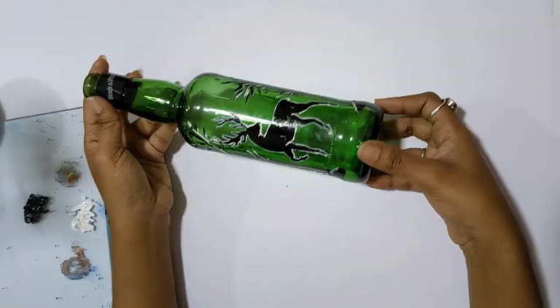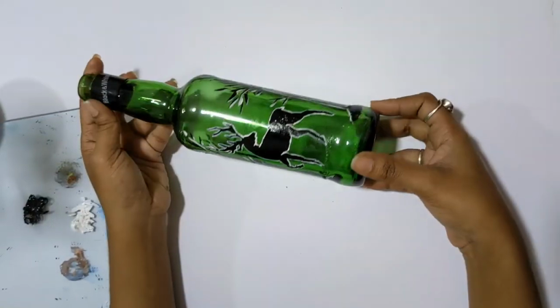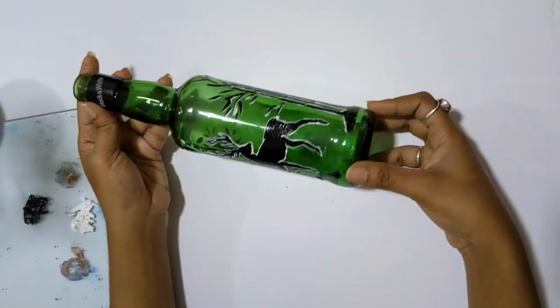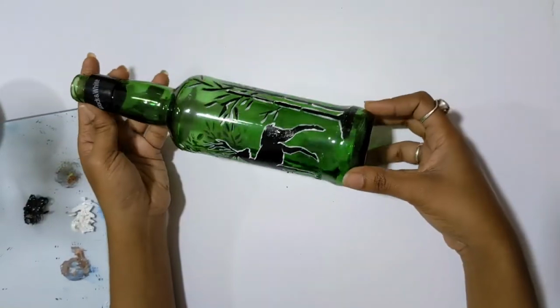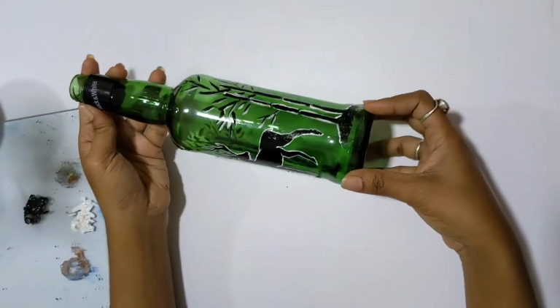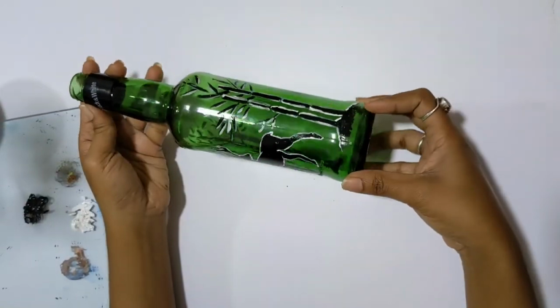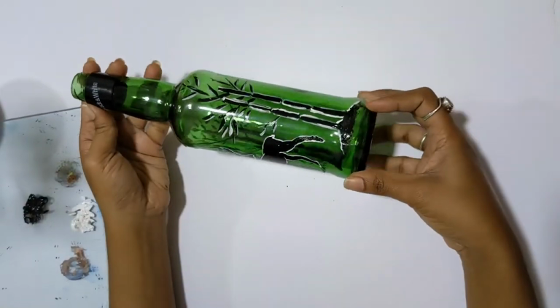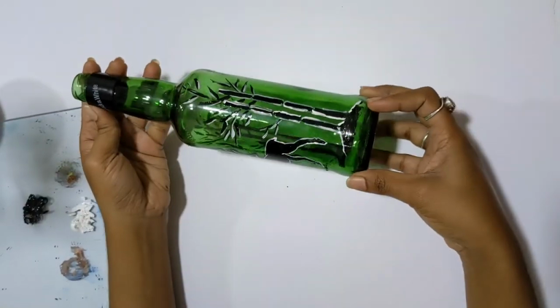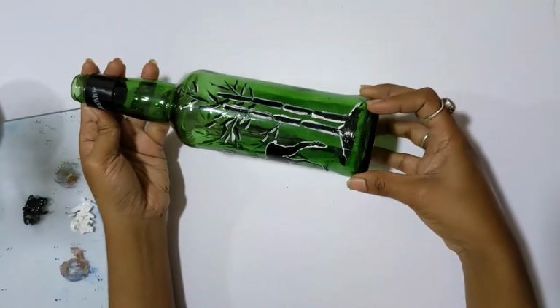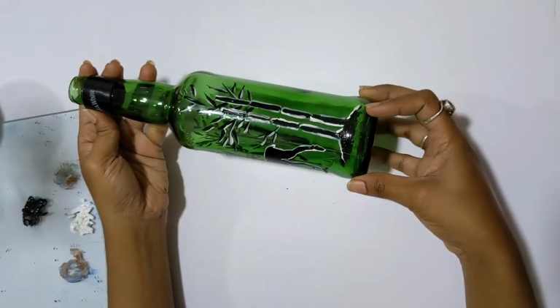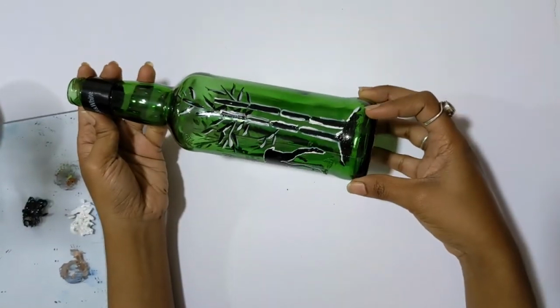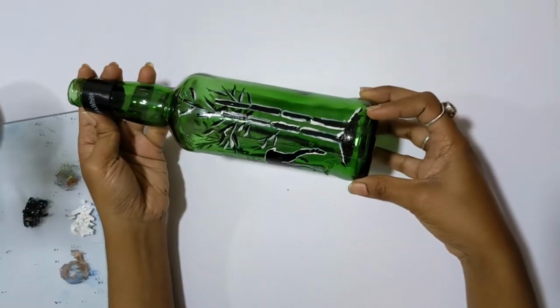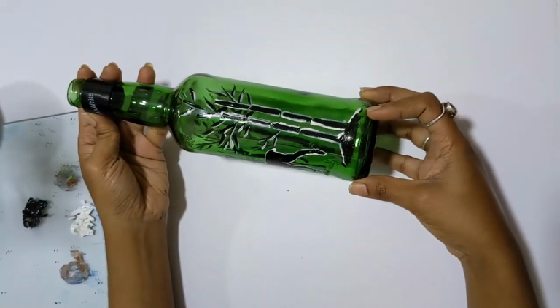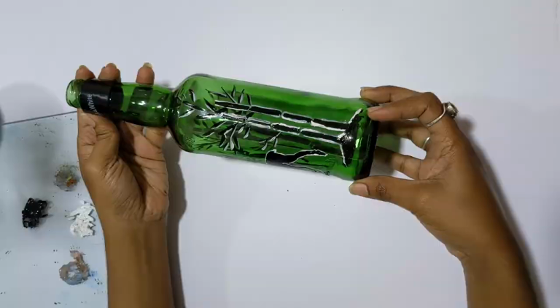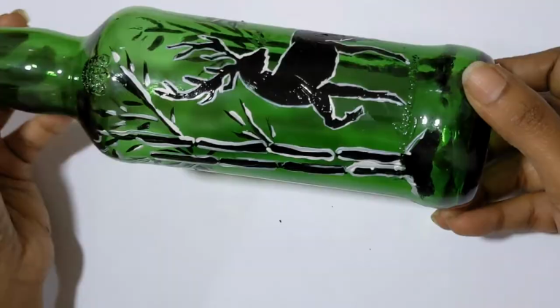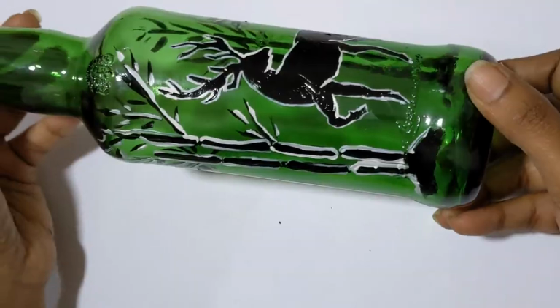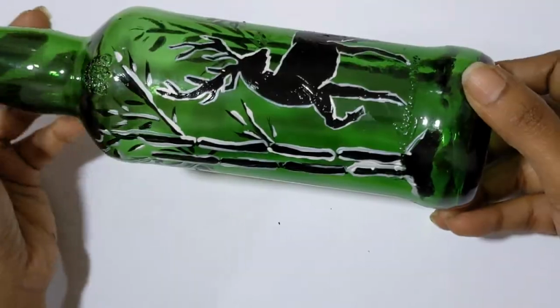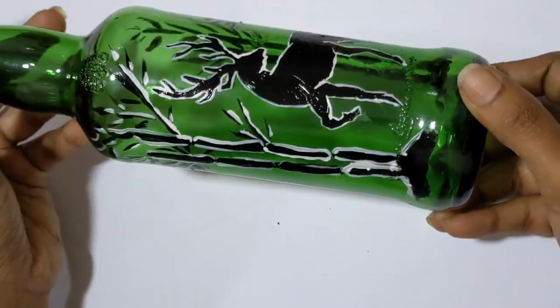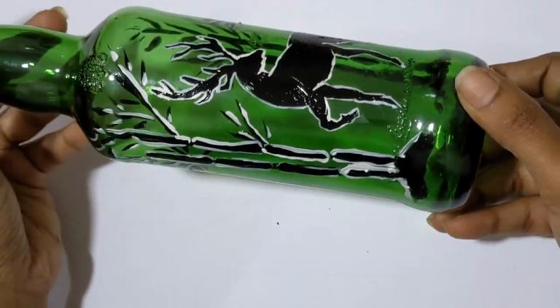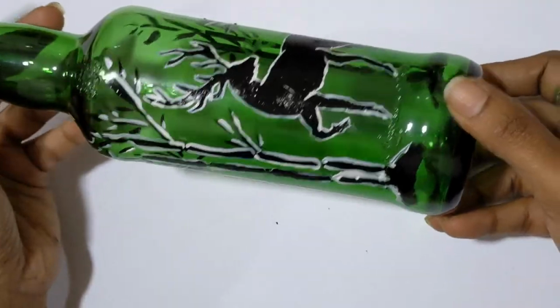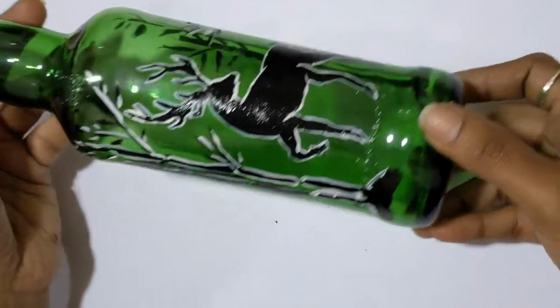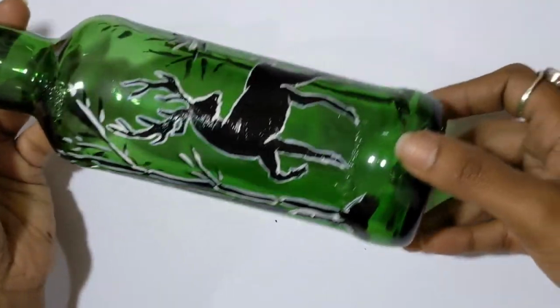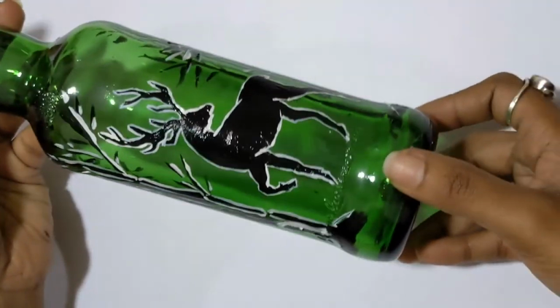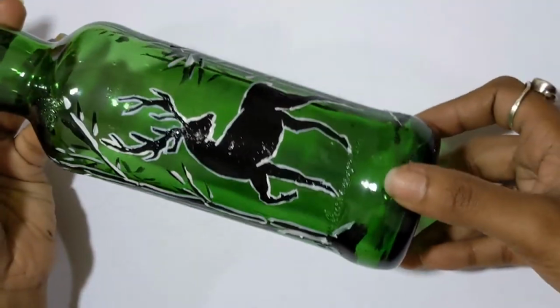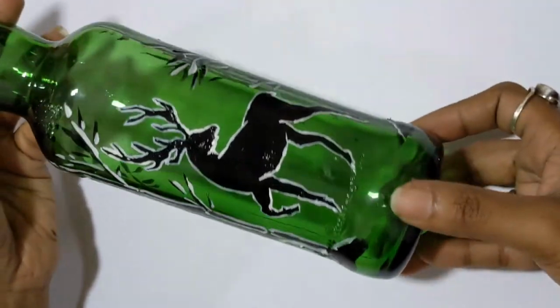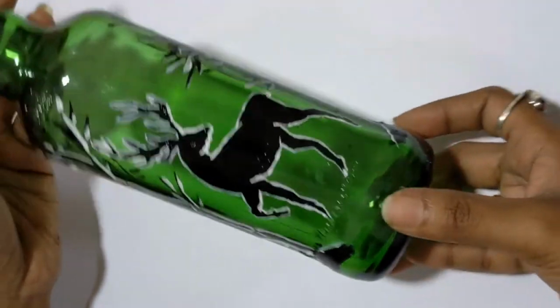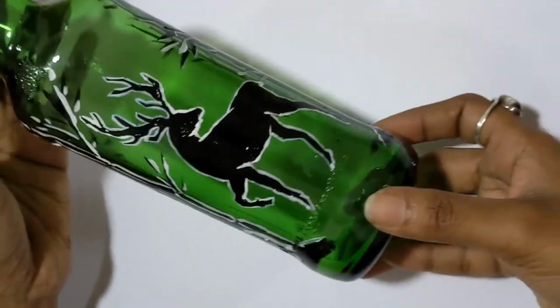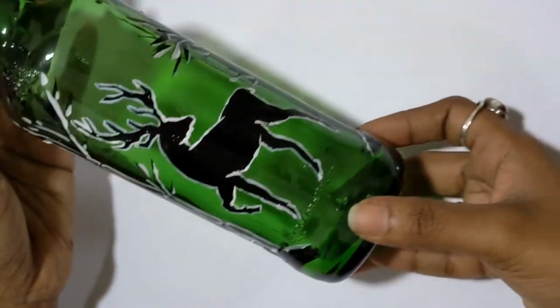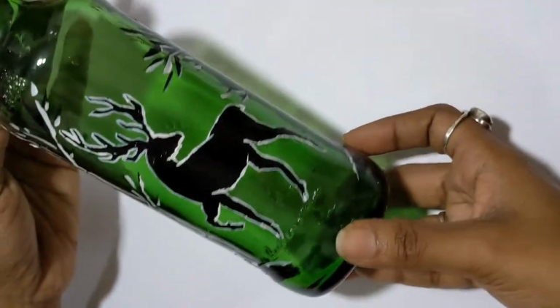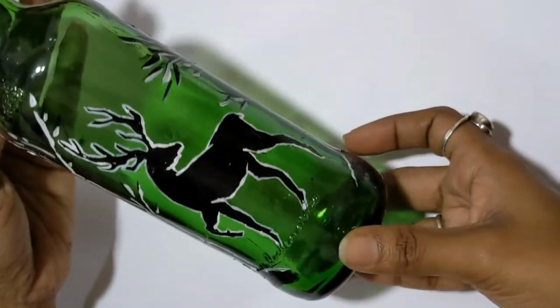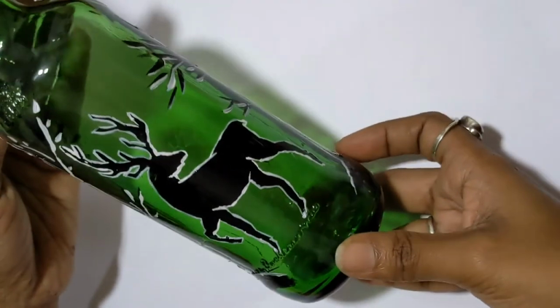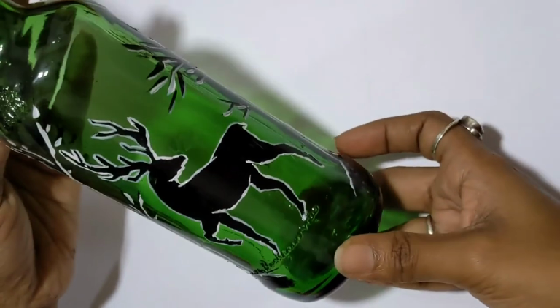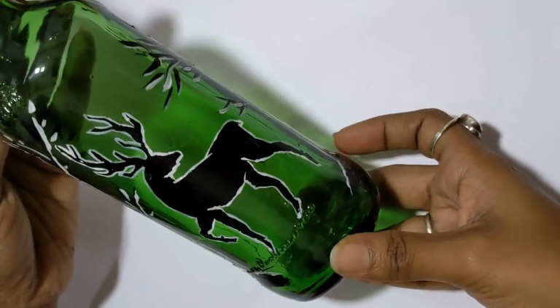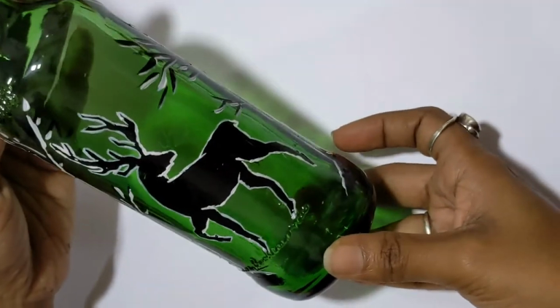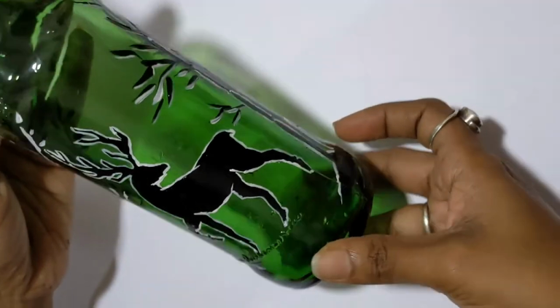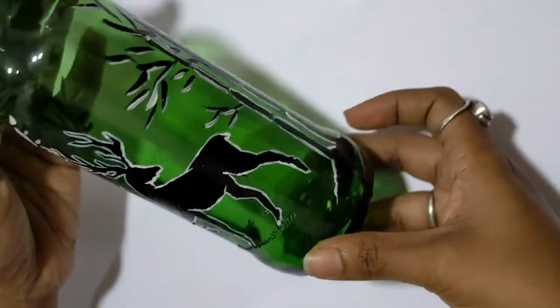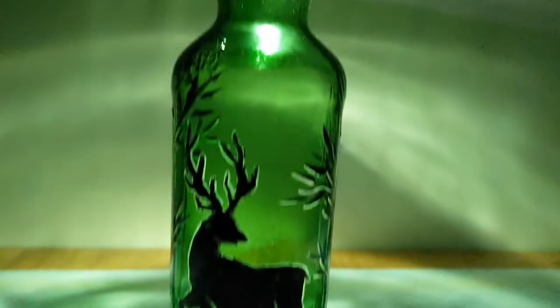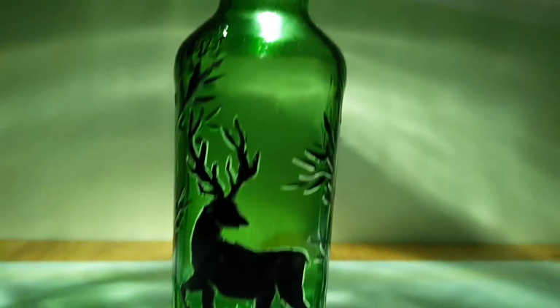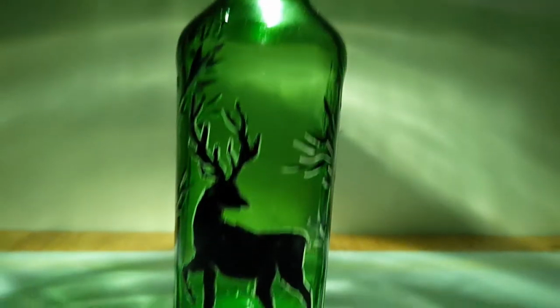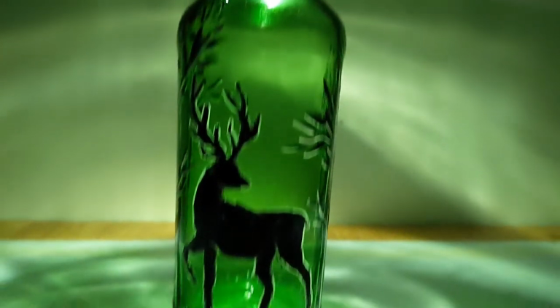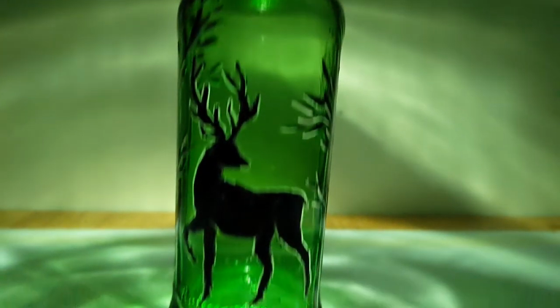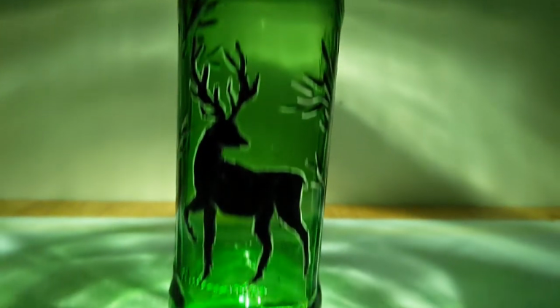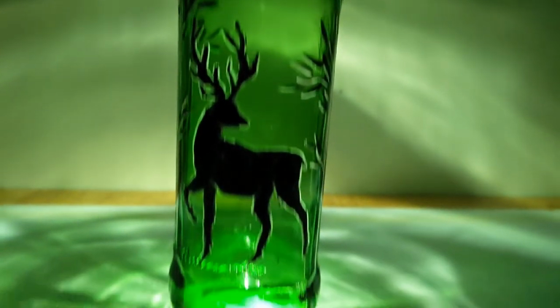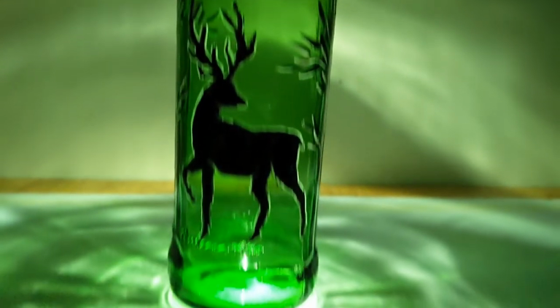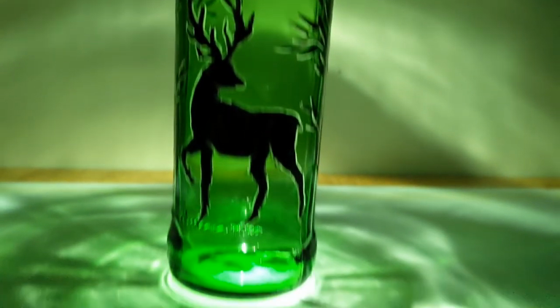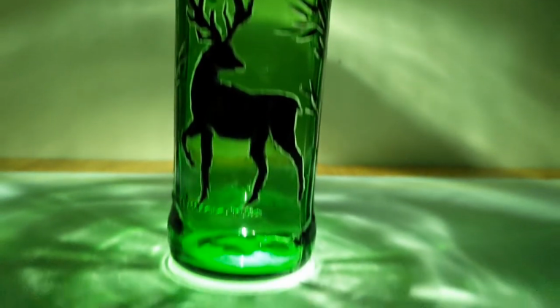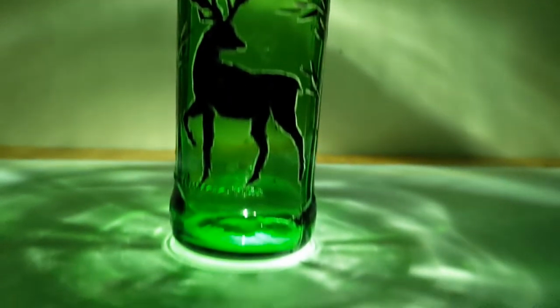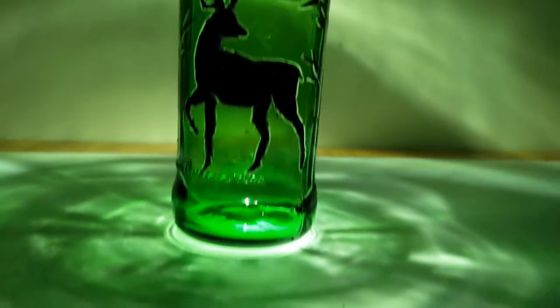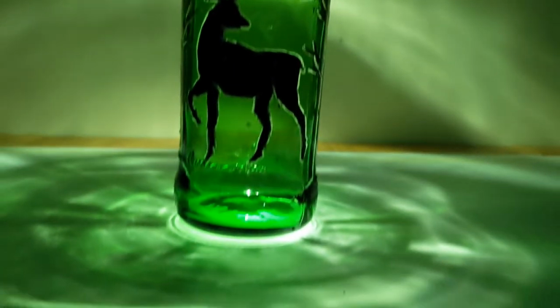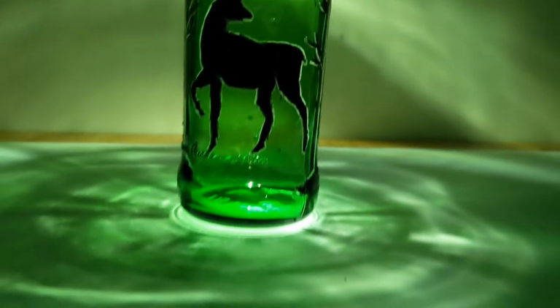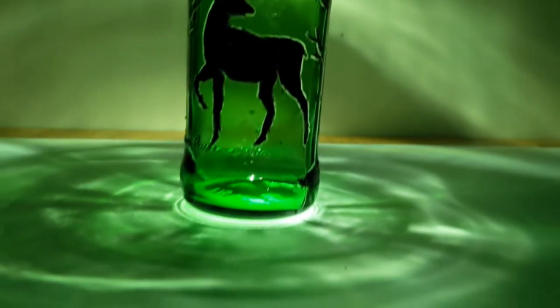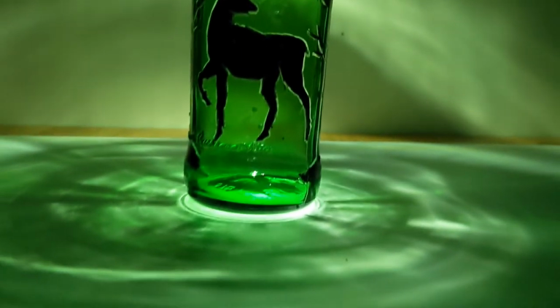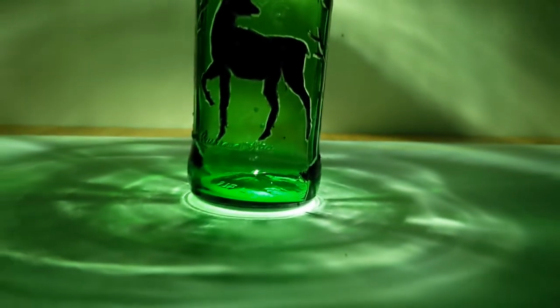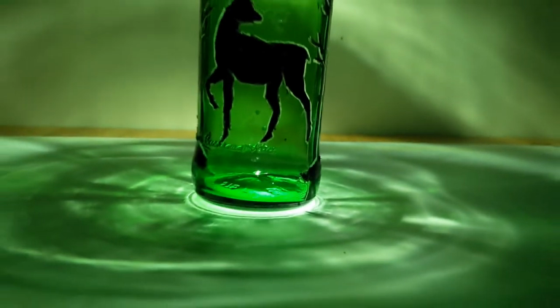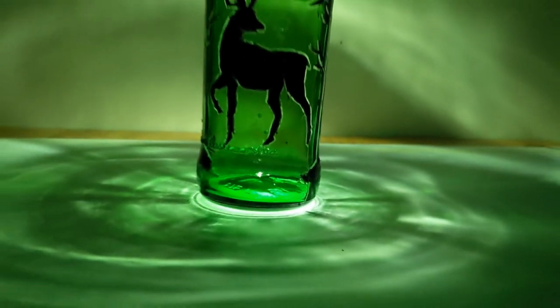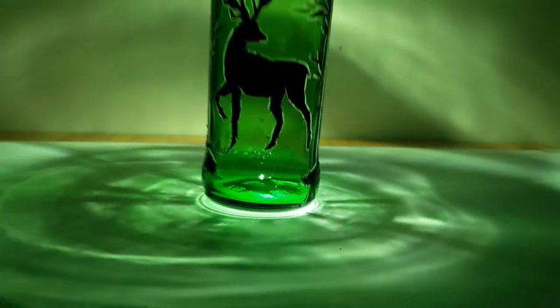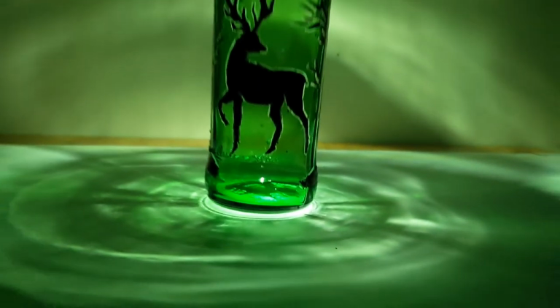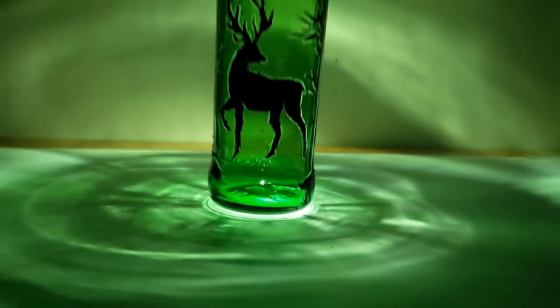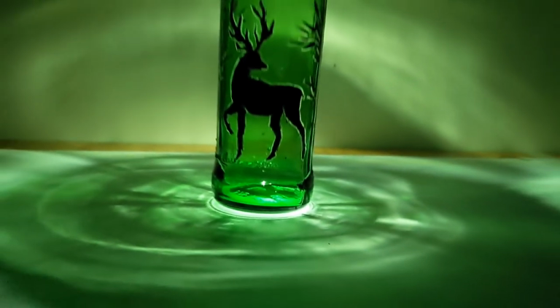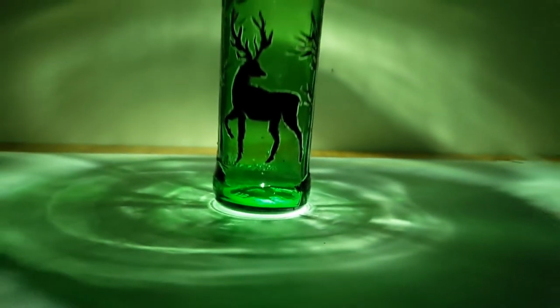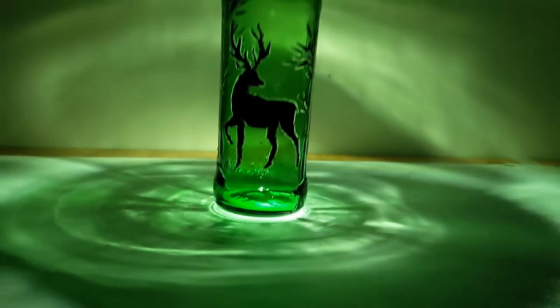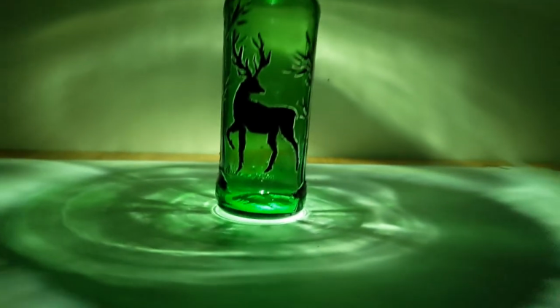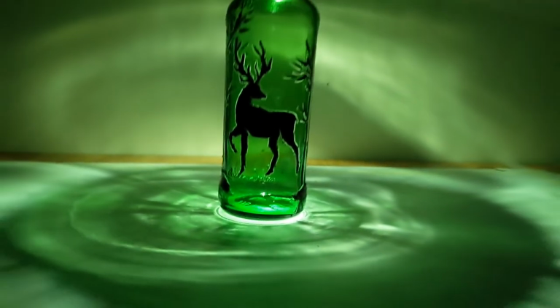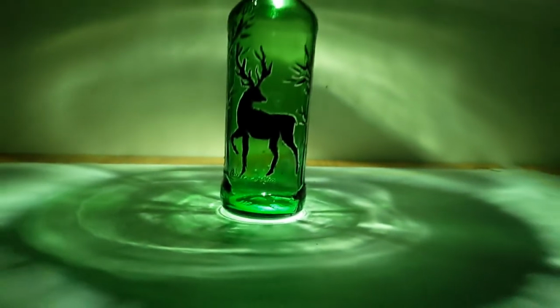Now since you saw bottle art without lights, now check the magic with fairy lights.